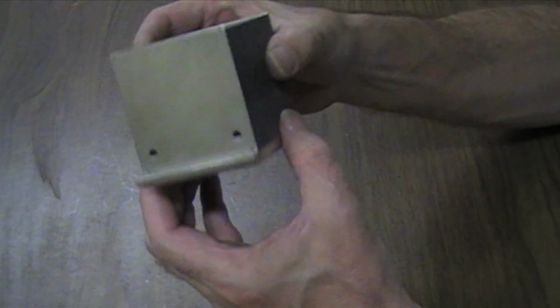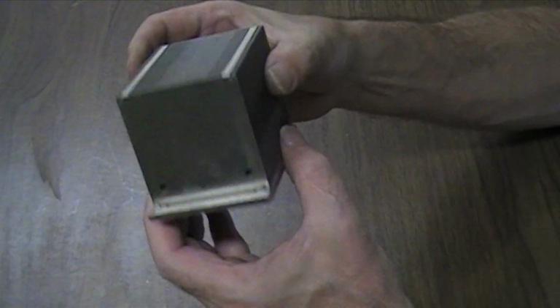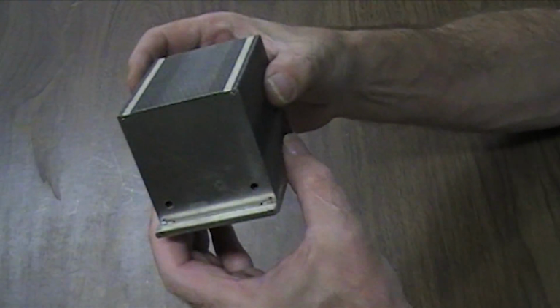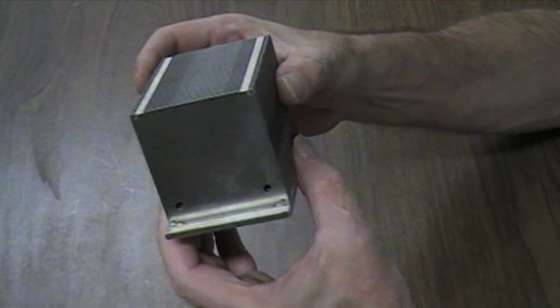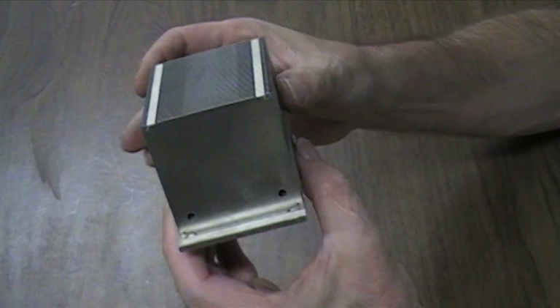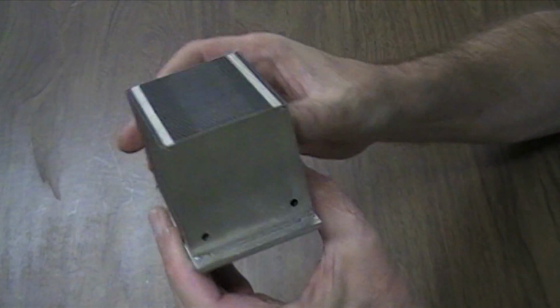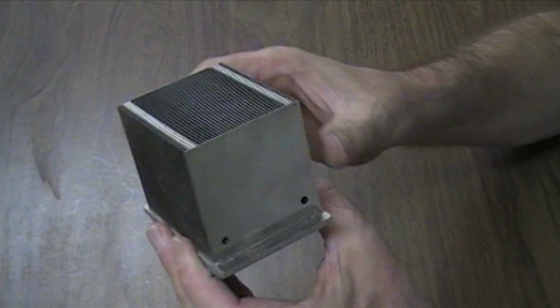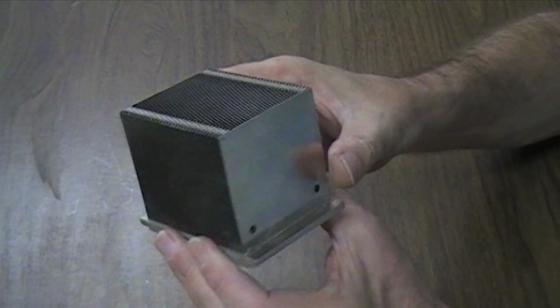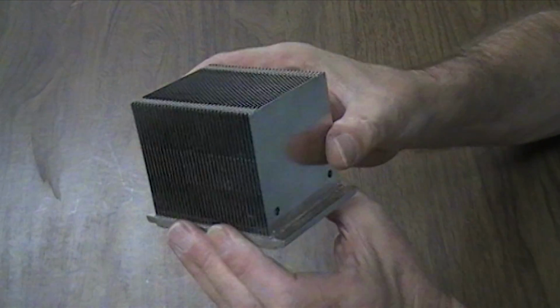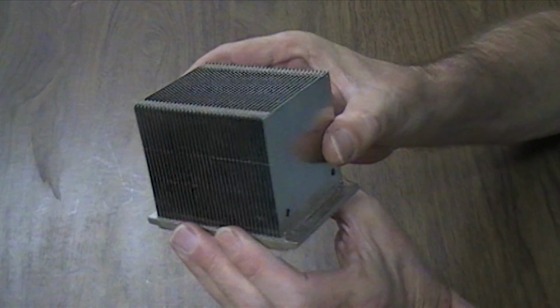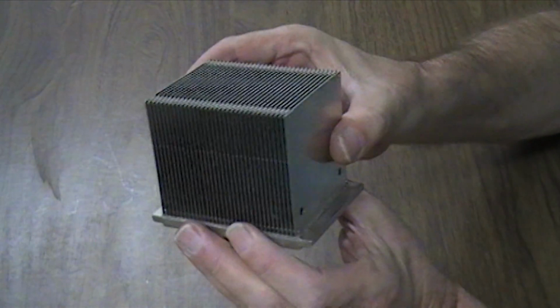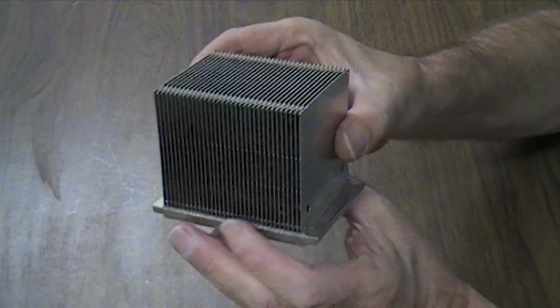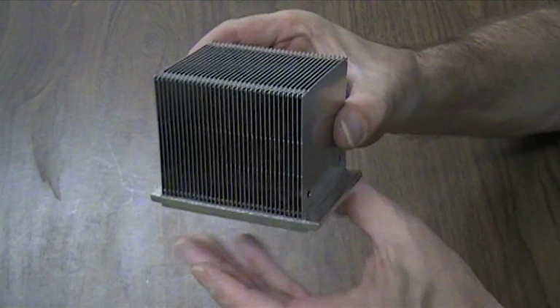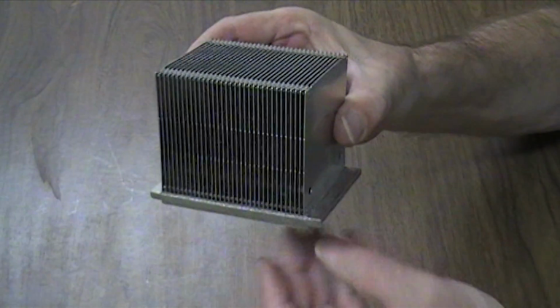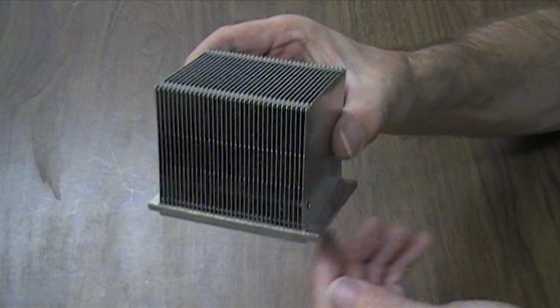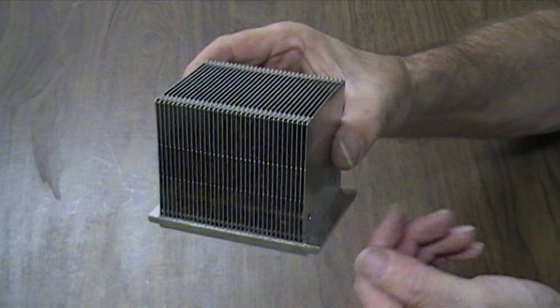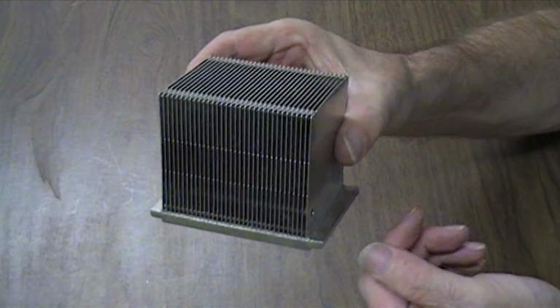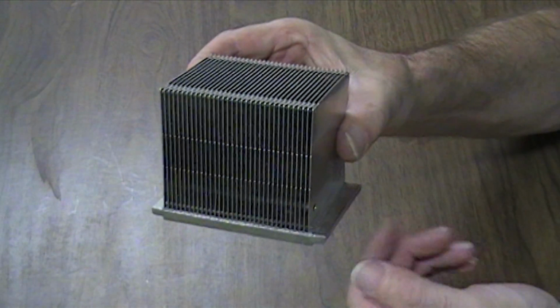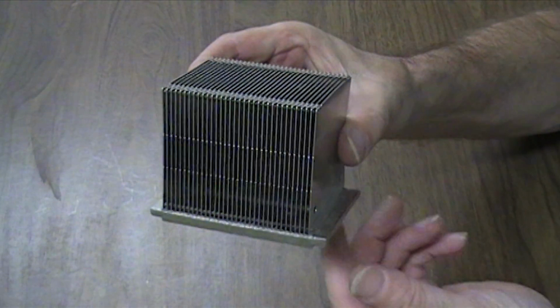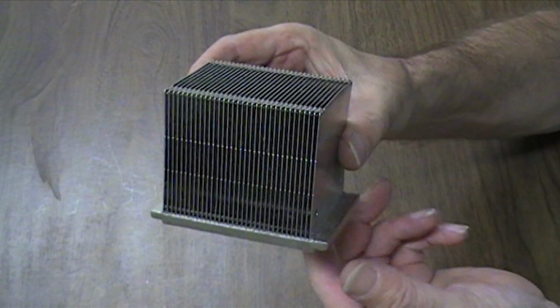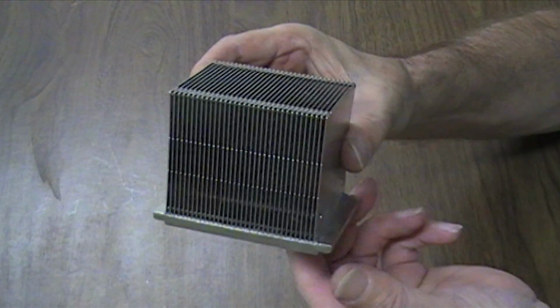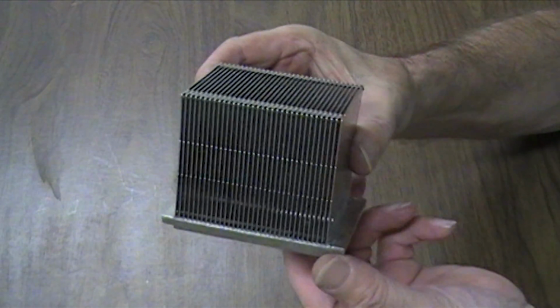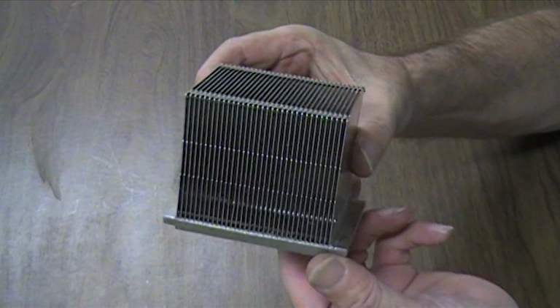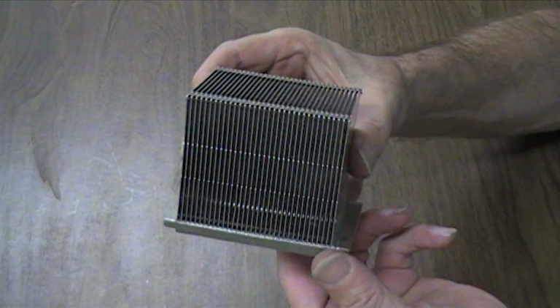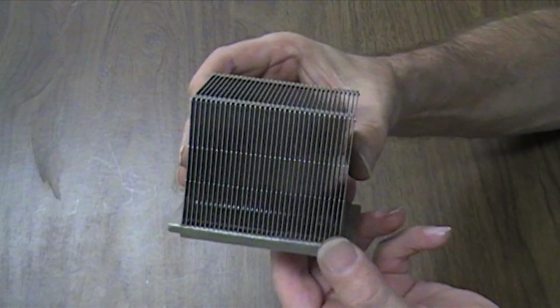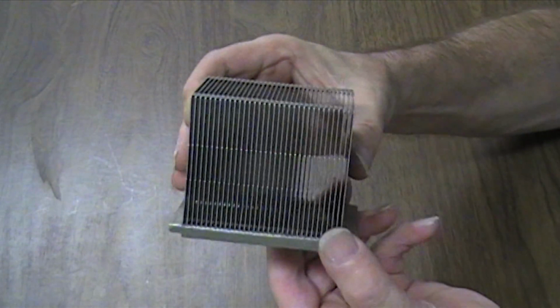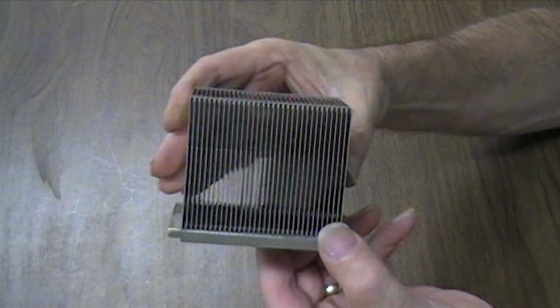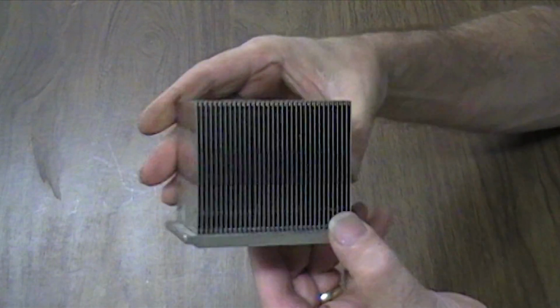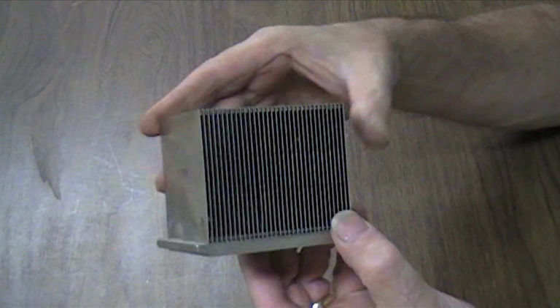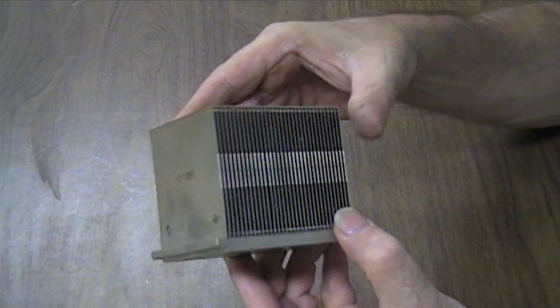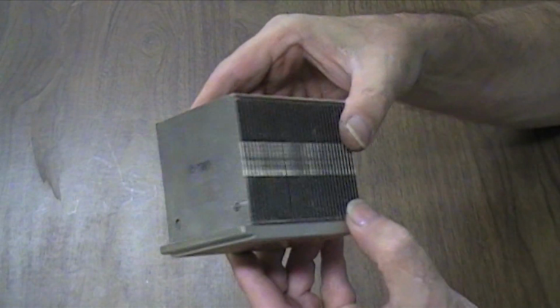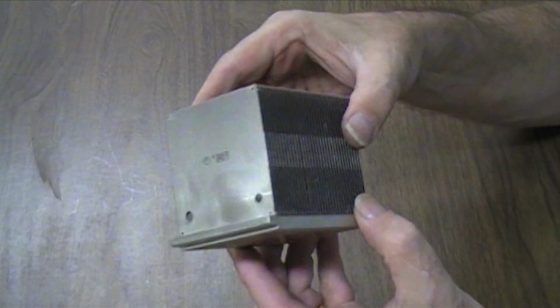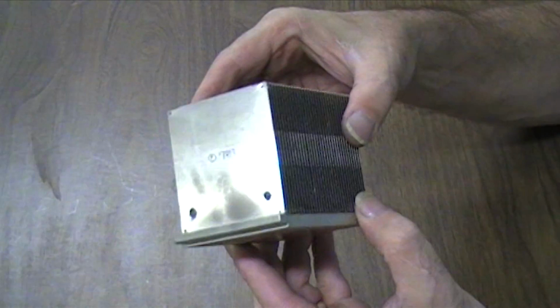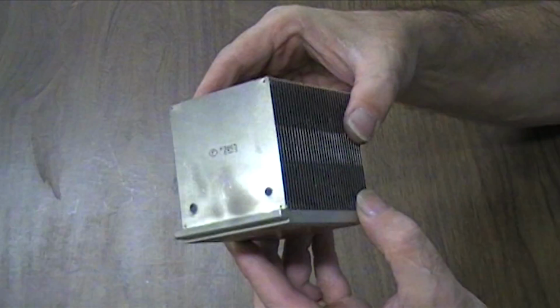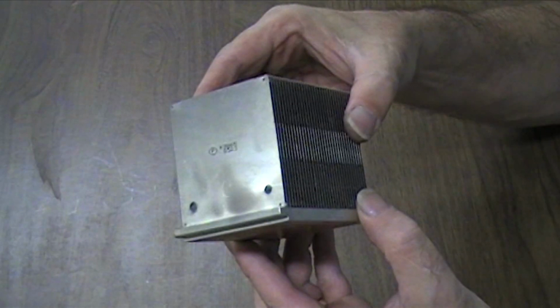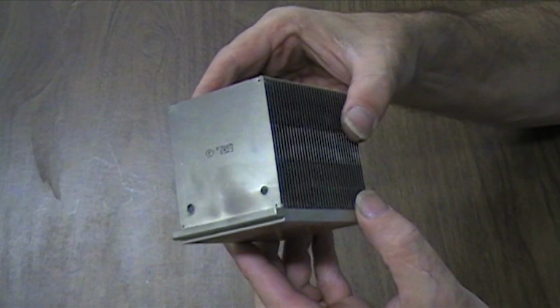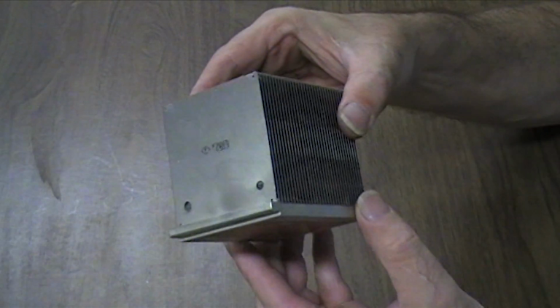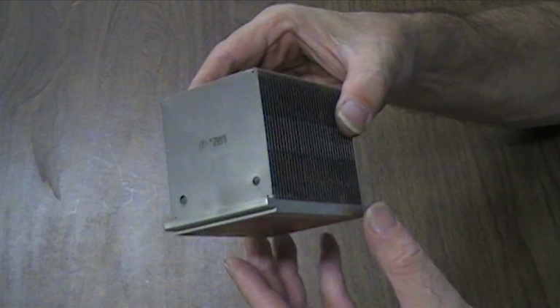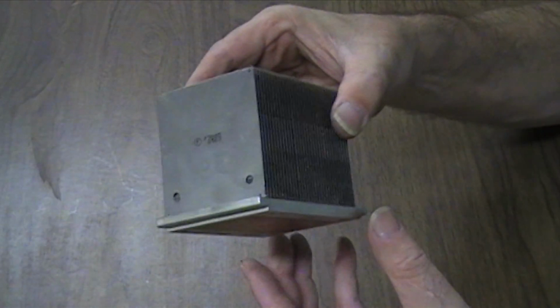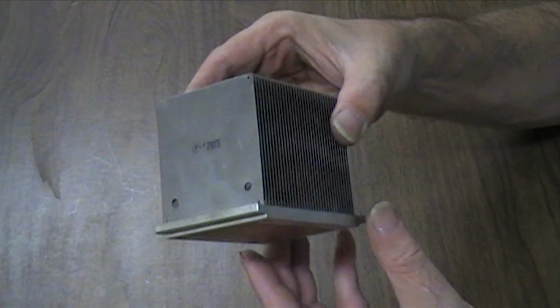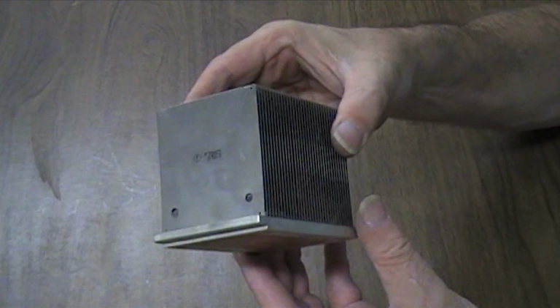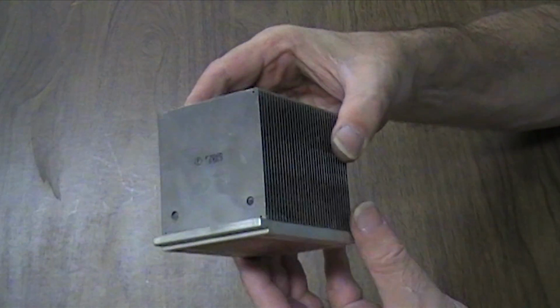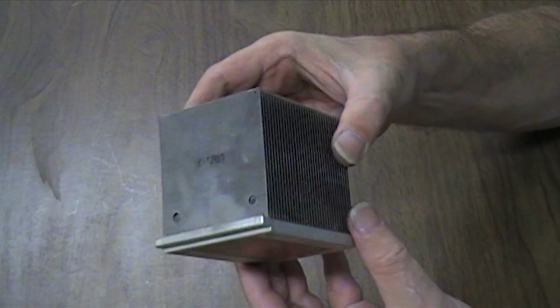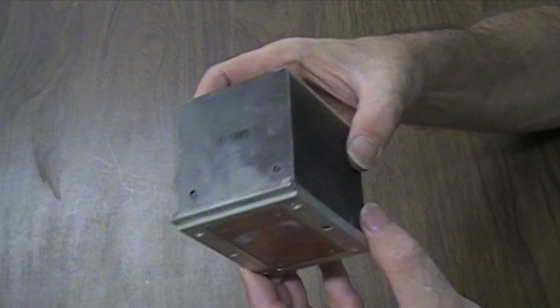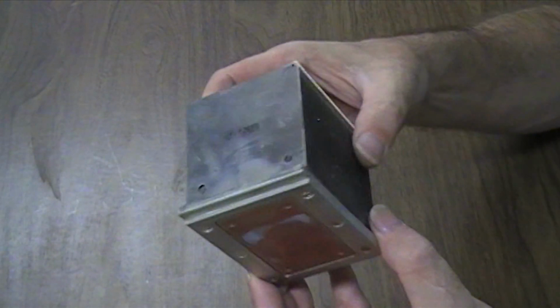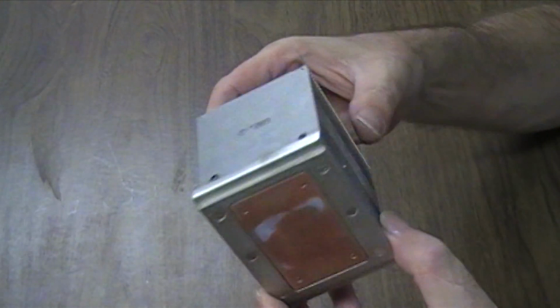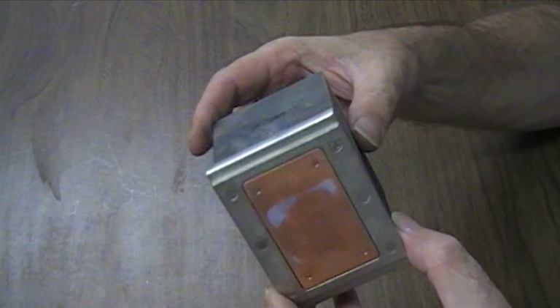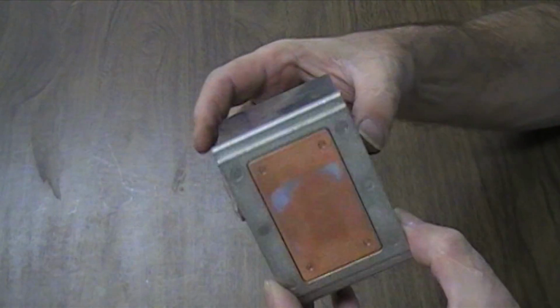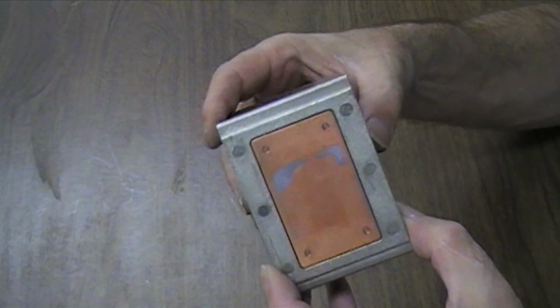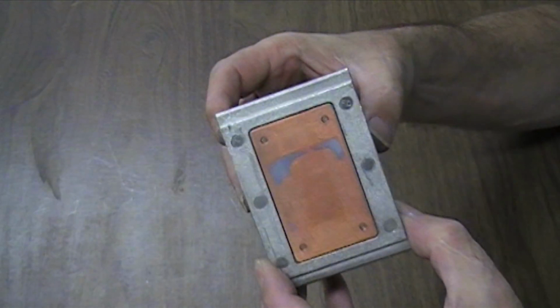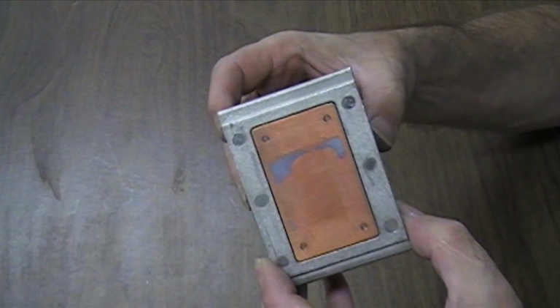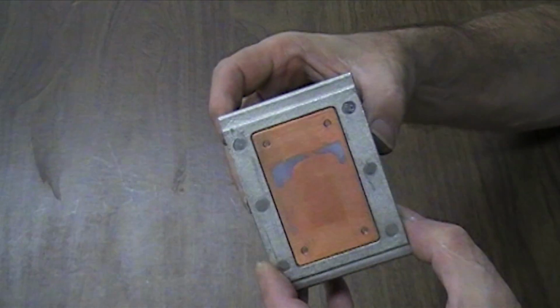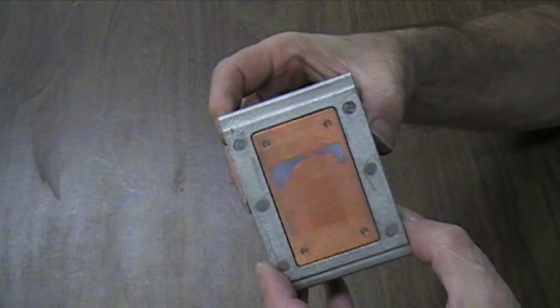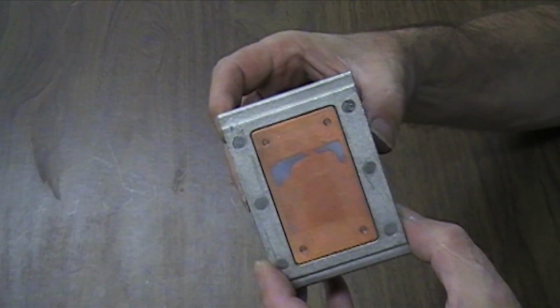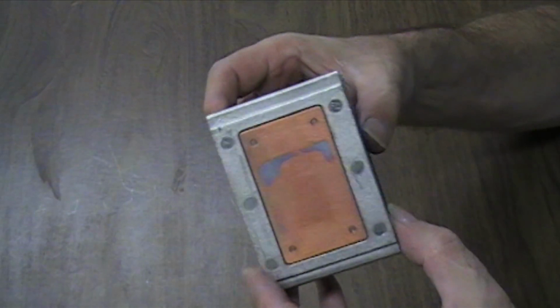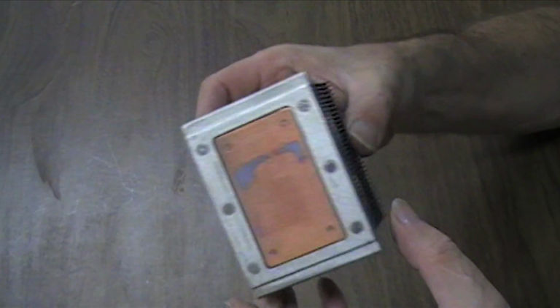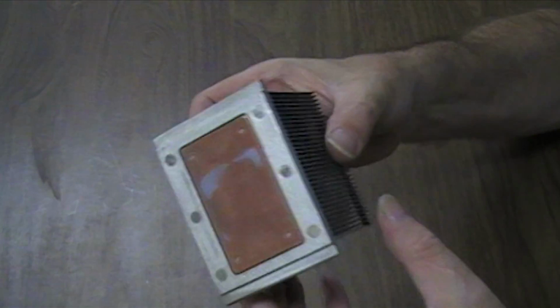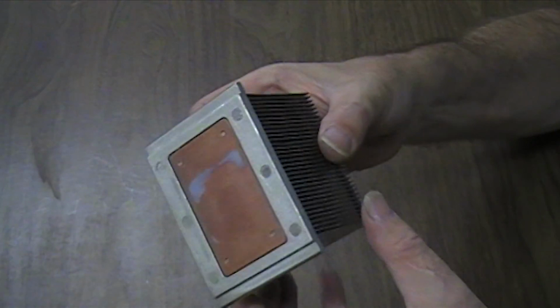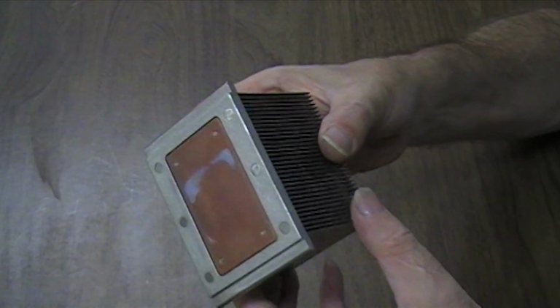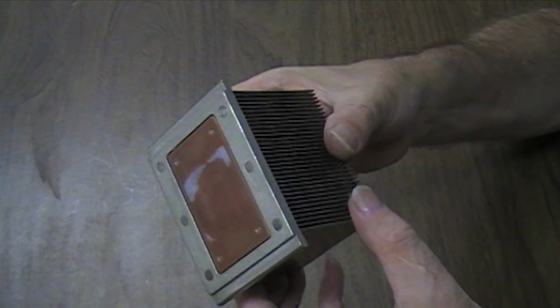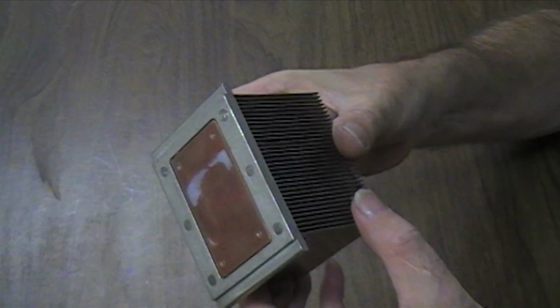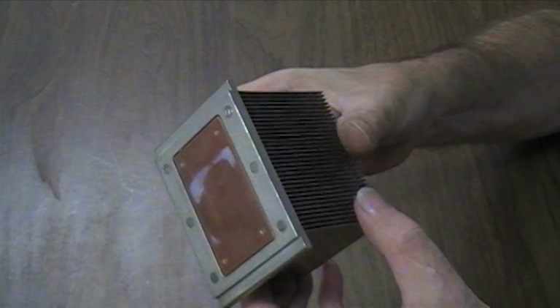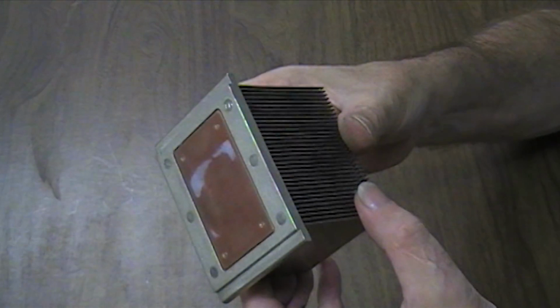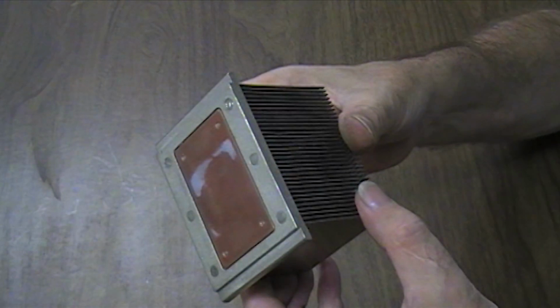This part is called a heat sink. I don't know why it's called a heat sink, because everyone knows that heat rises.